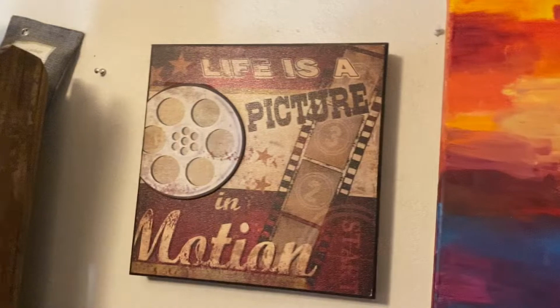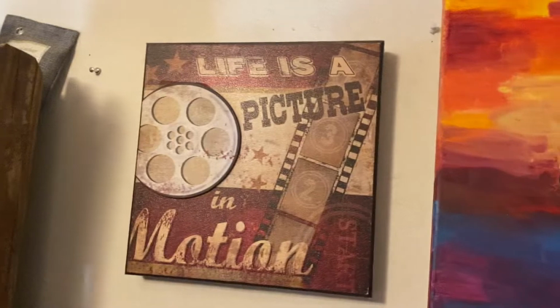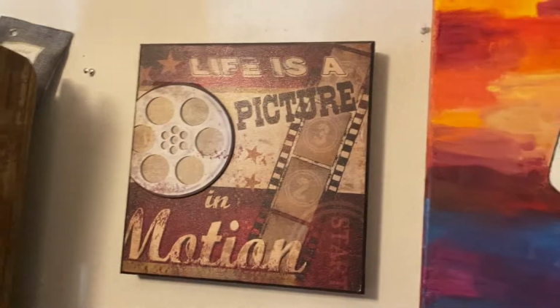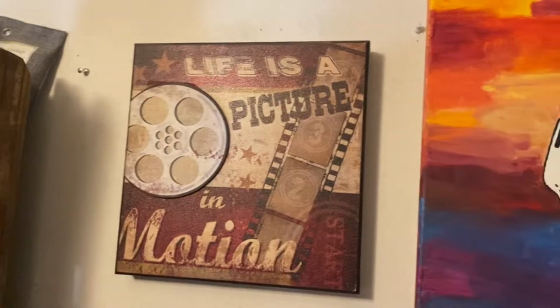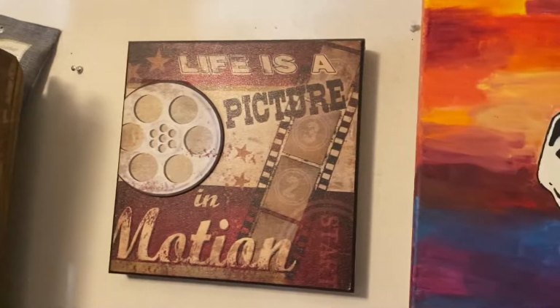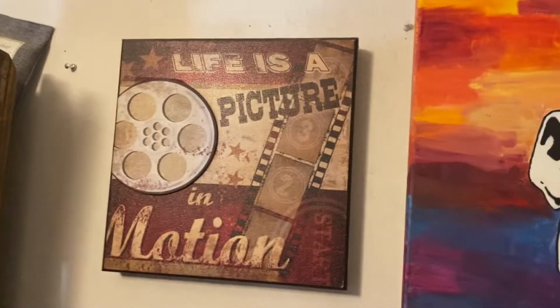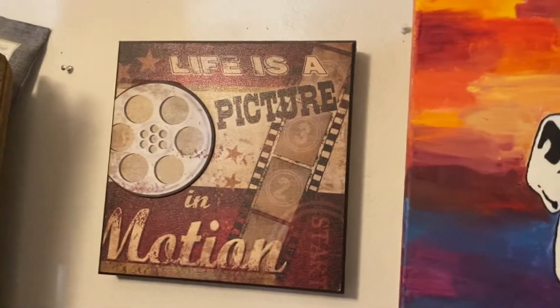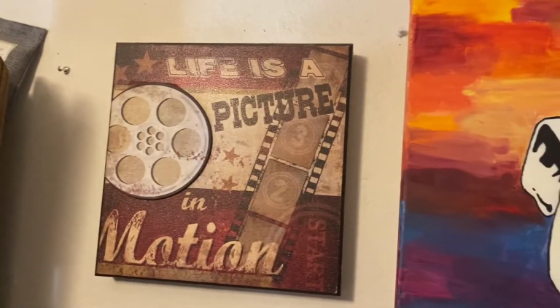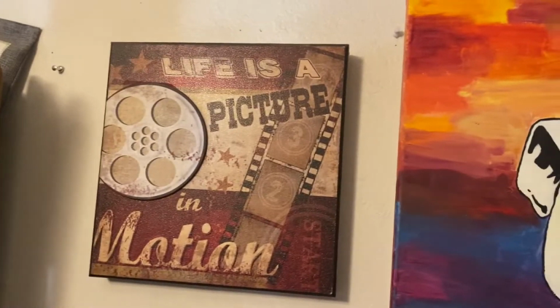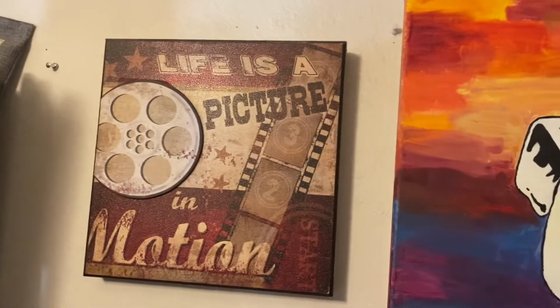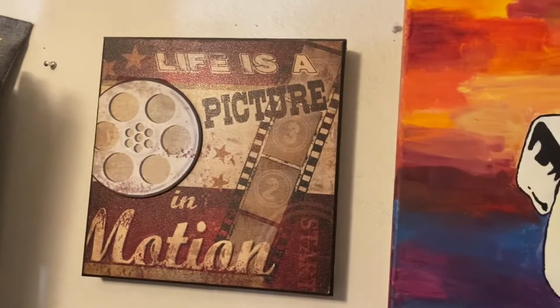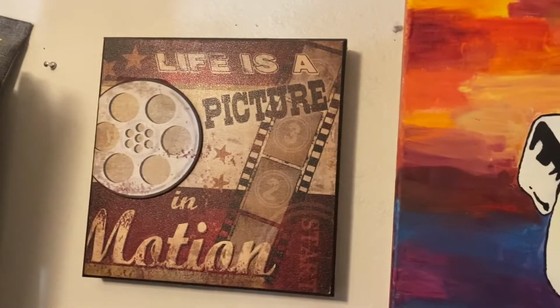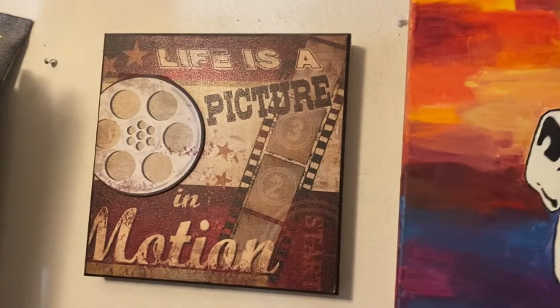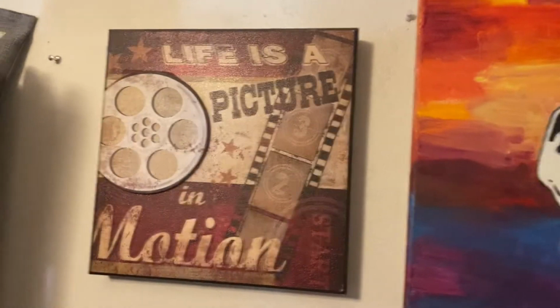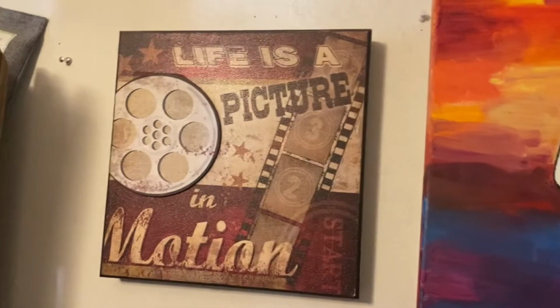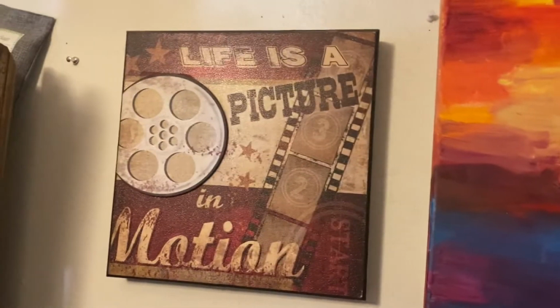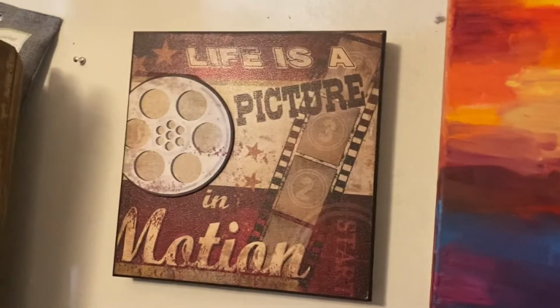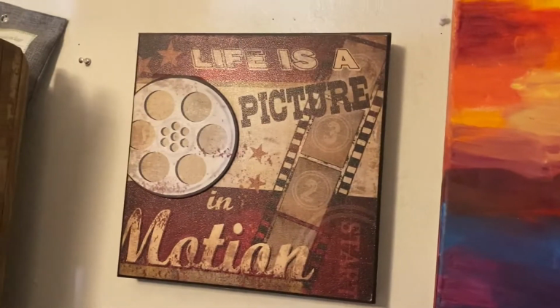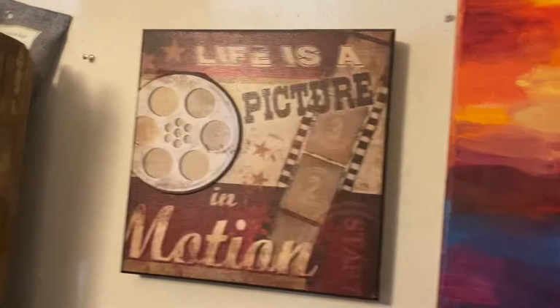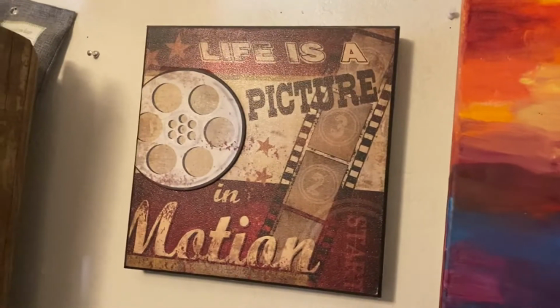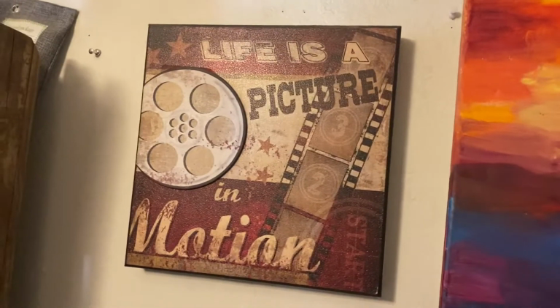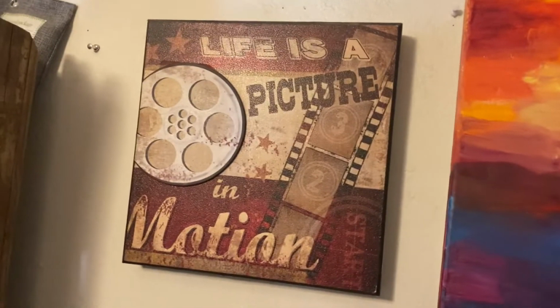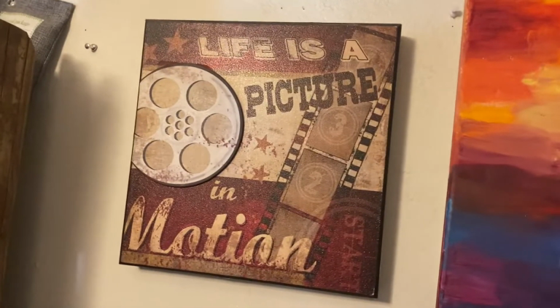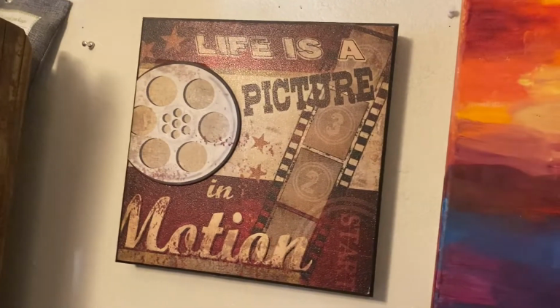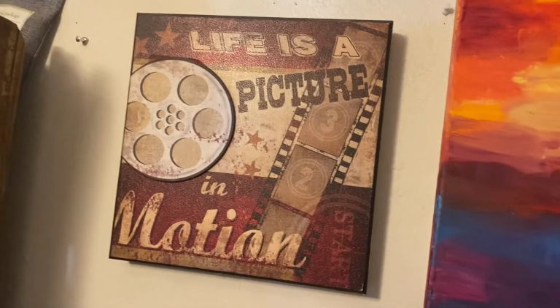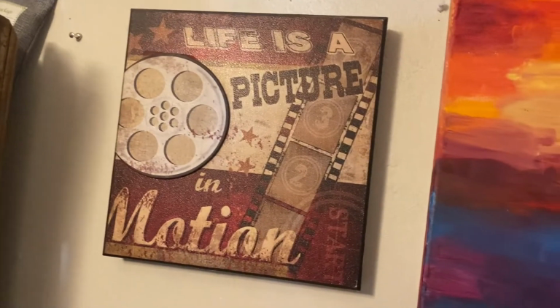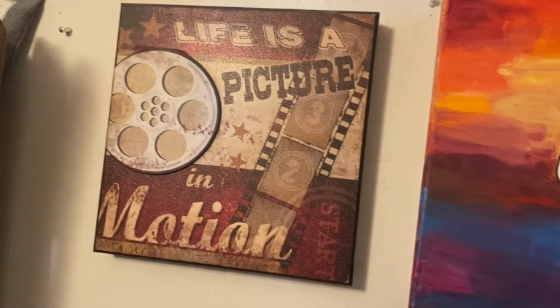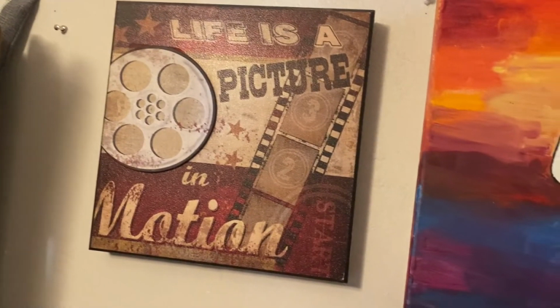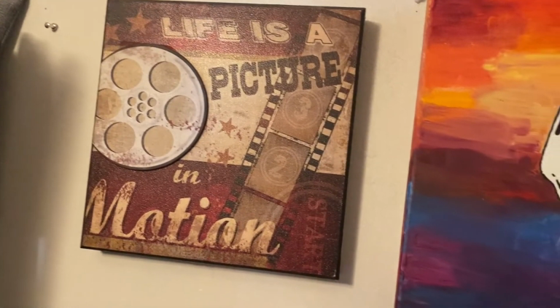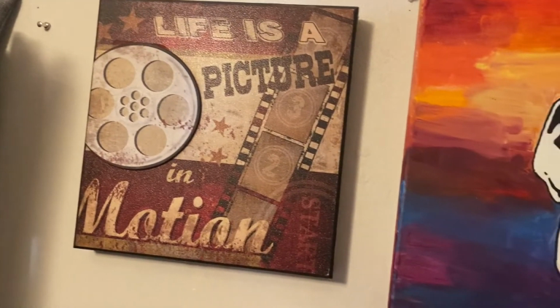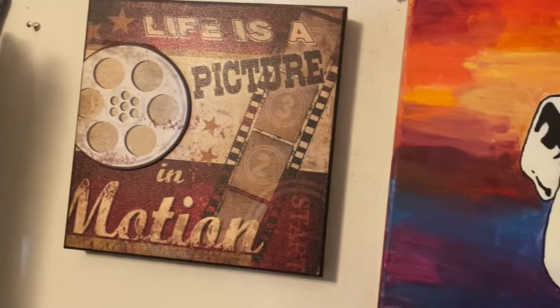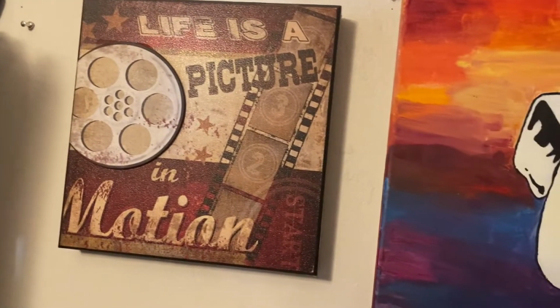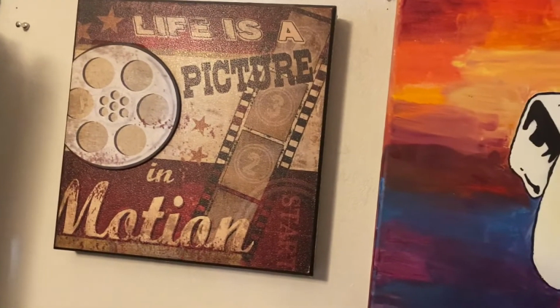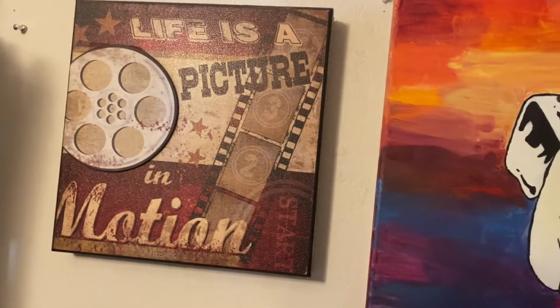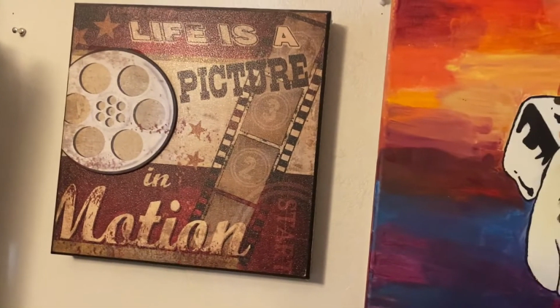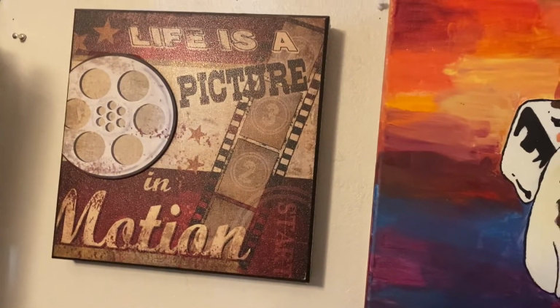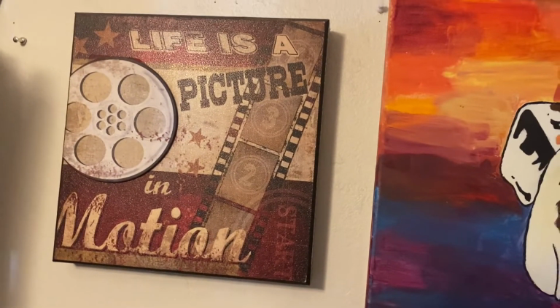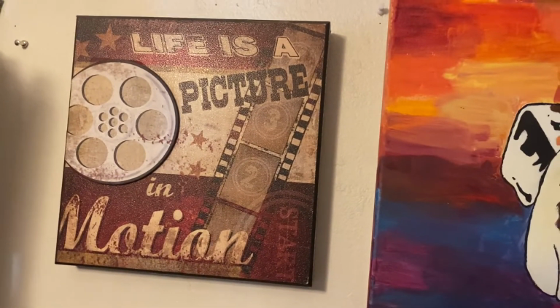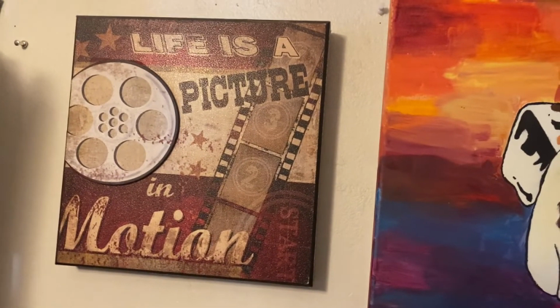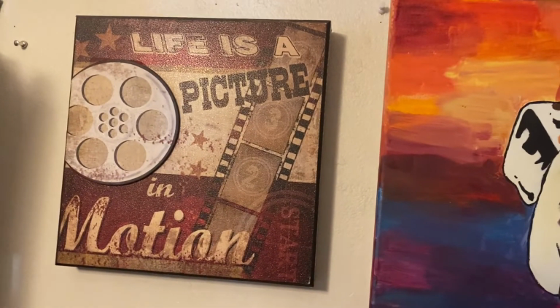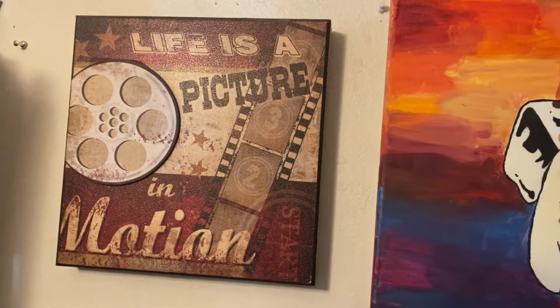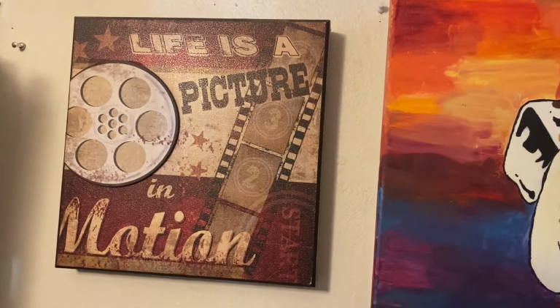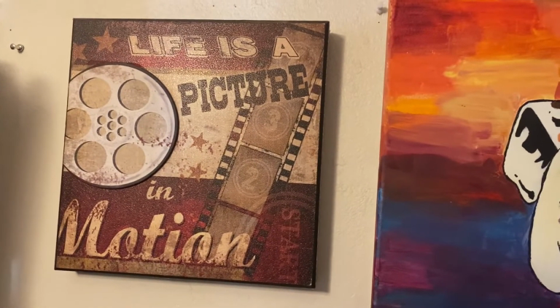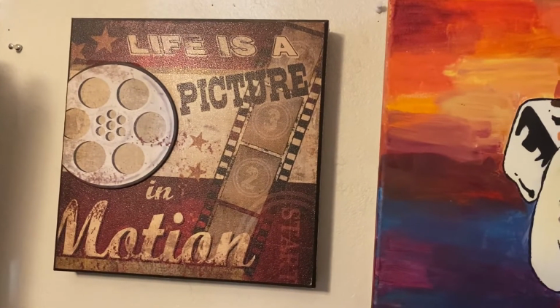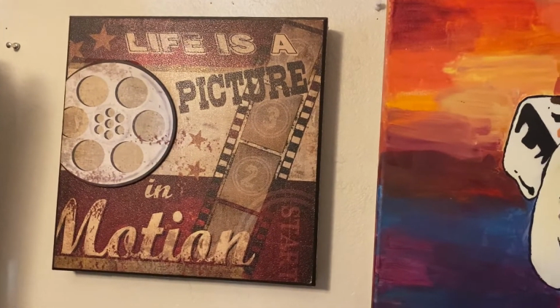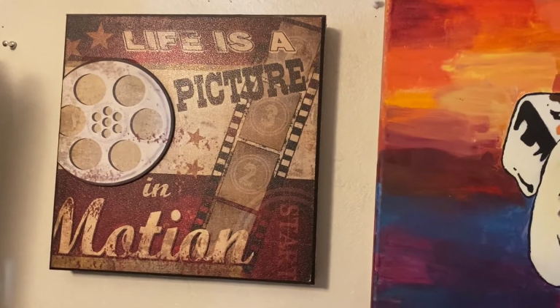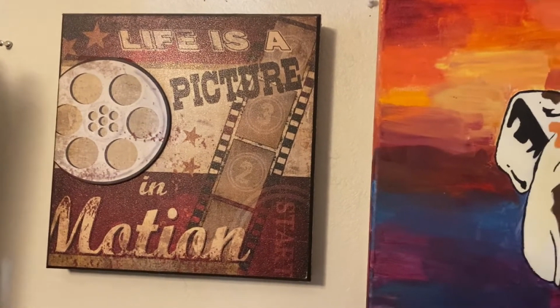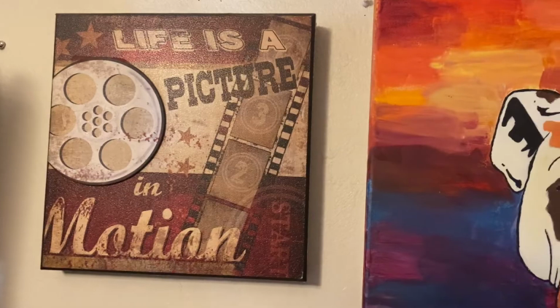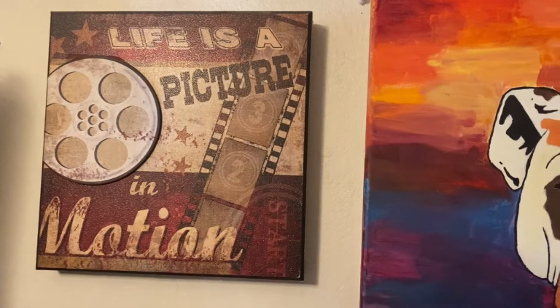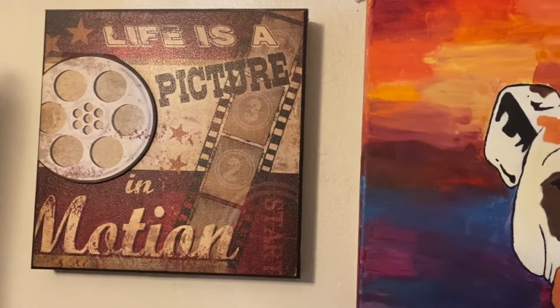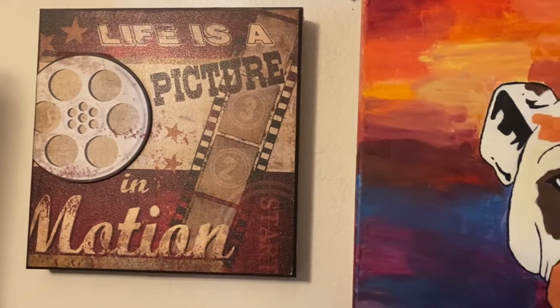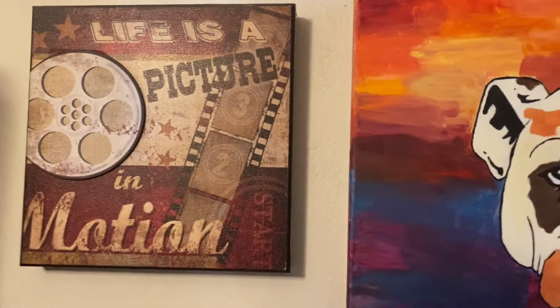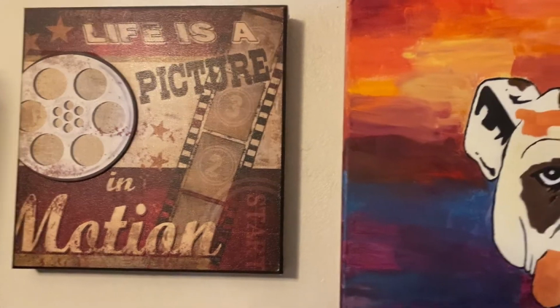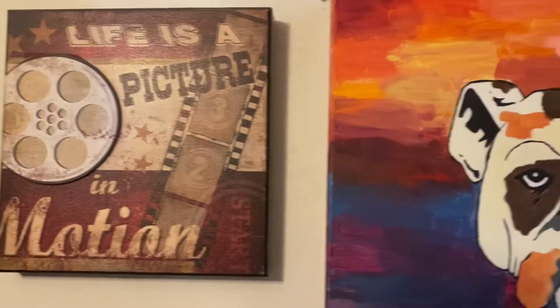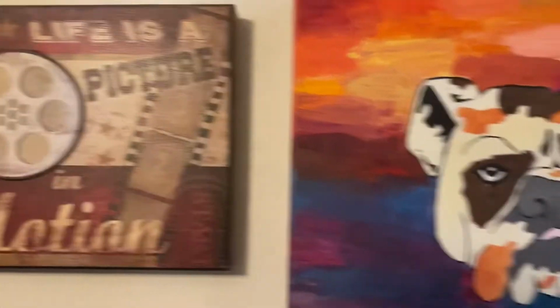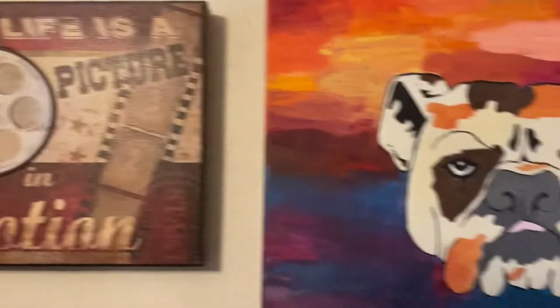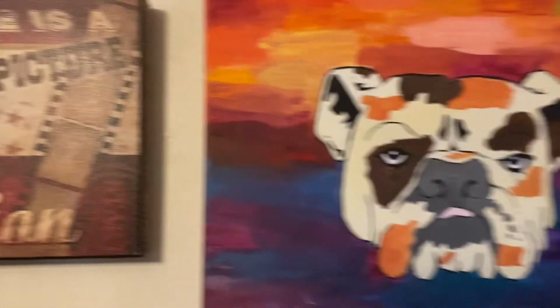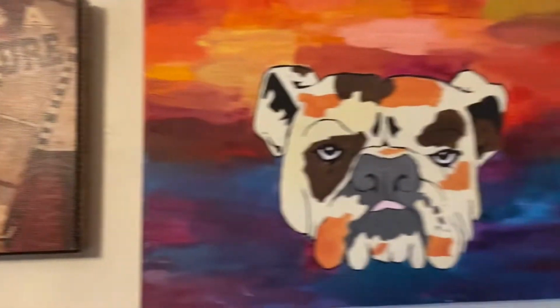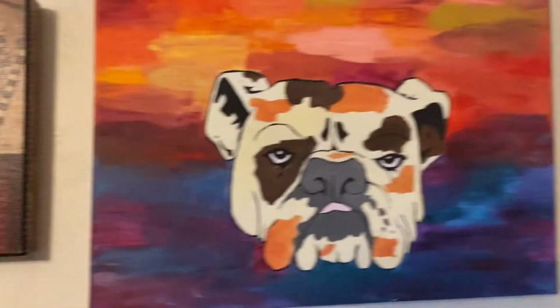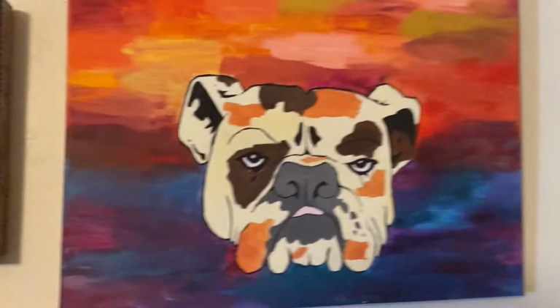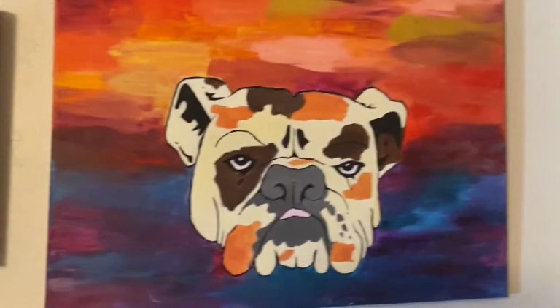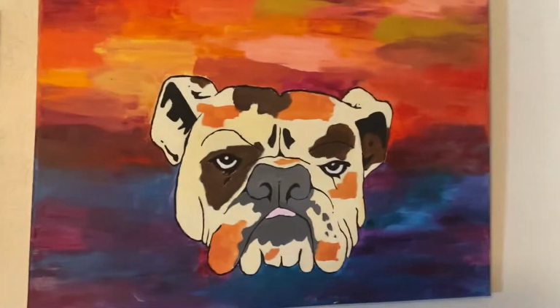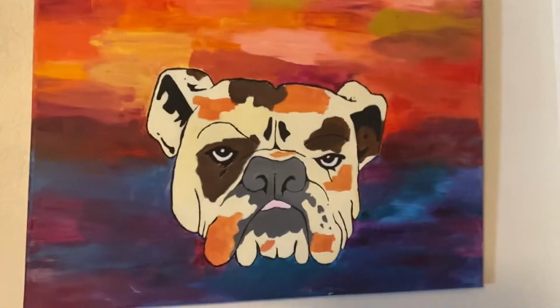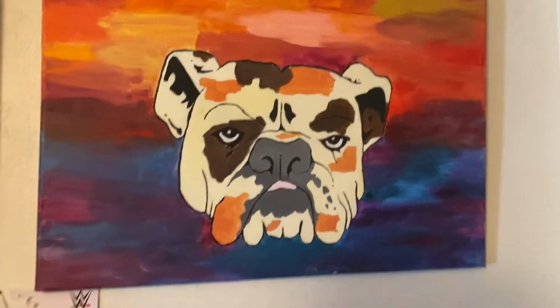Hey everyone, this is Jeremy's Christmas in July, Behind the Scenes, Part 3. I'm going to show you guys Jeremy's background.